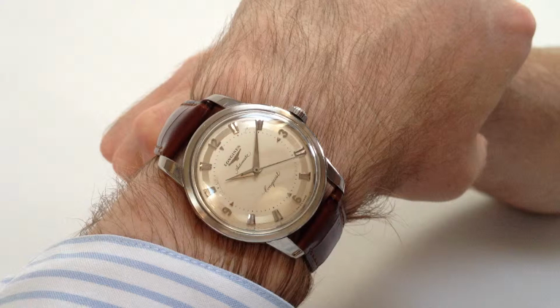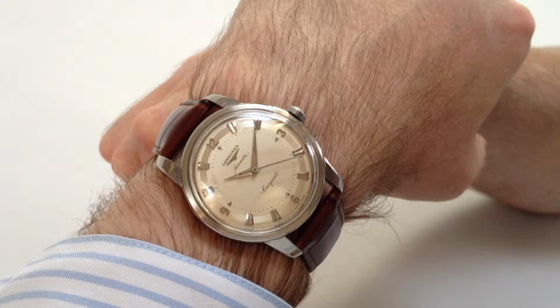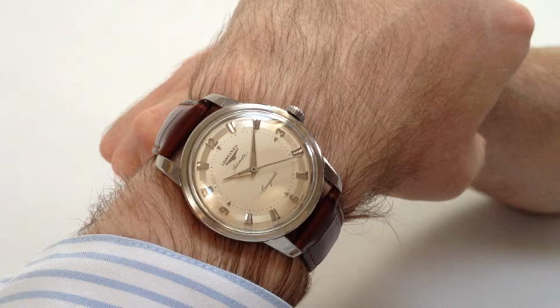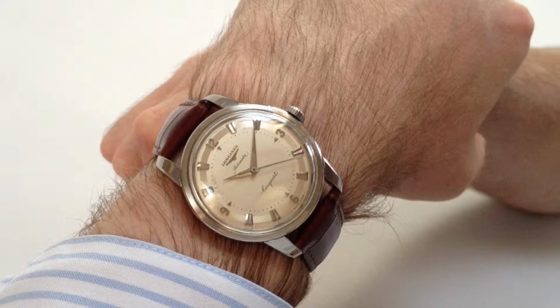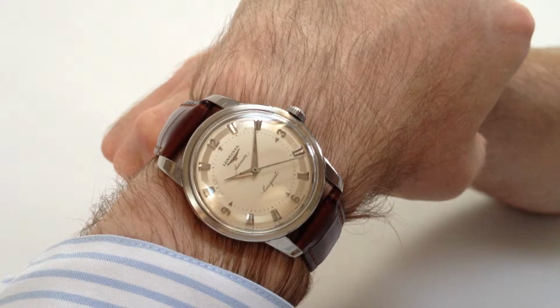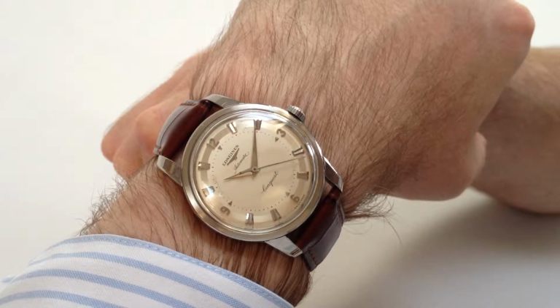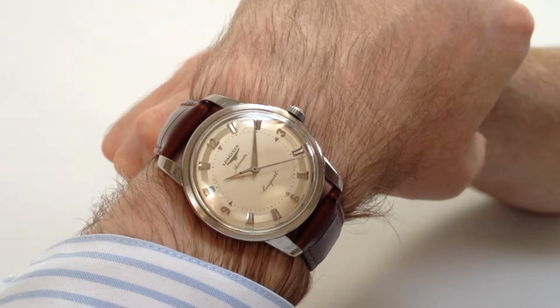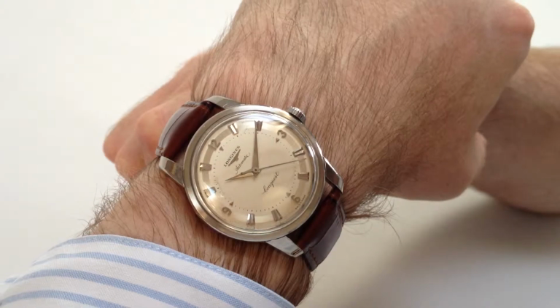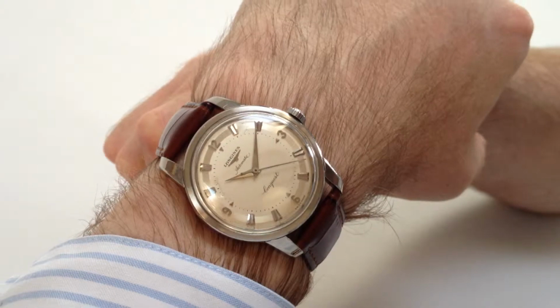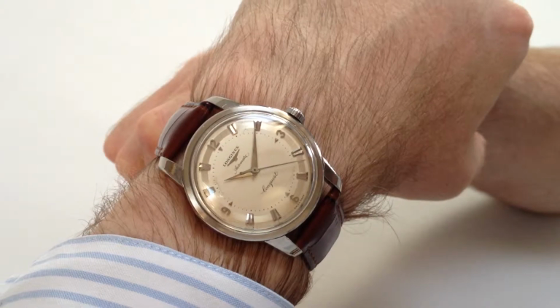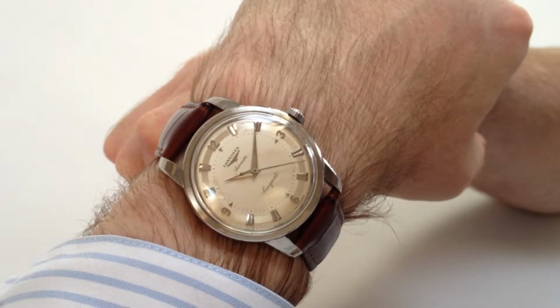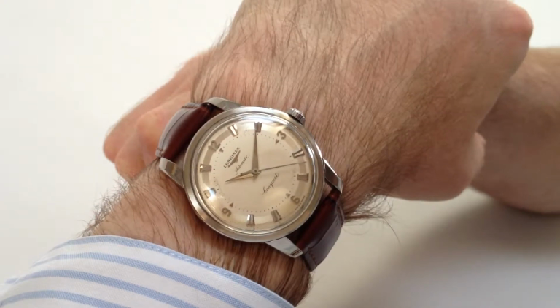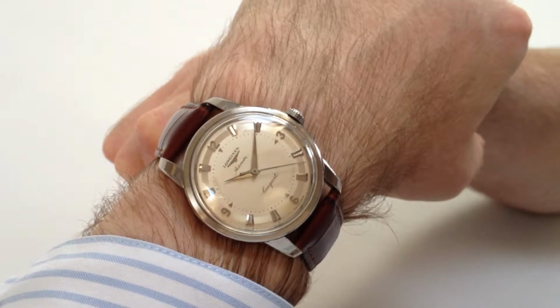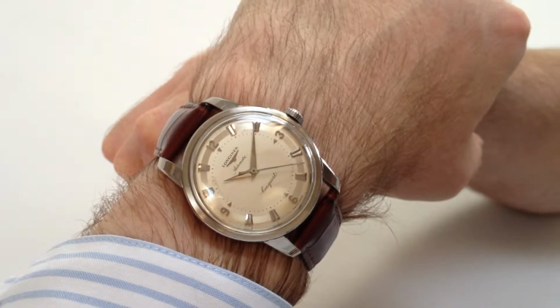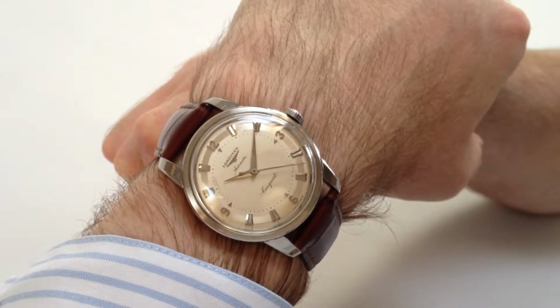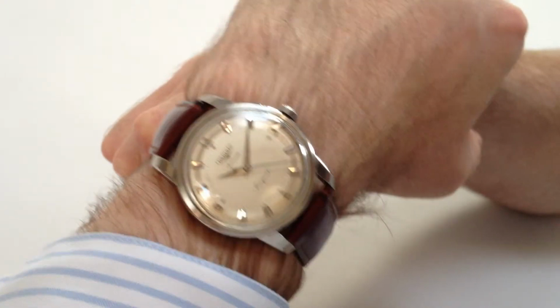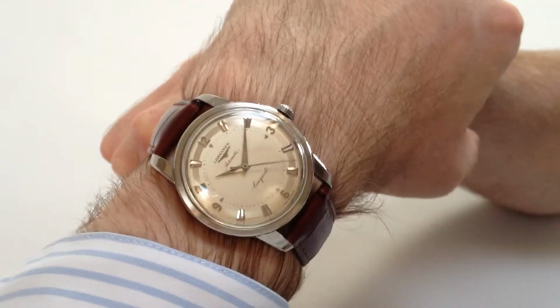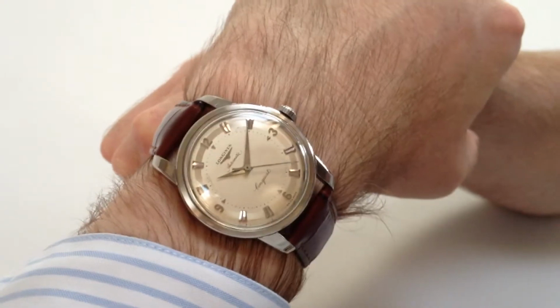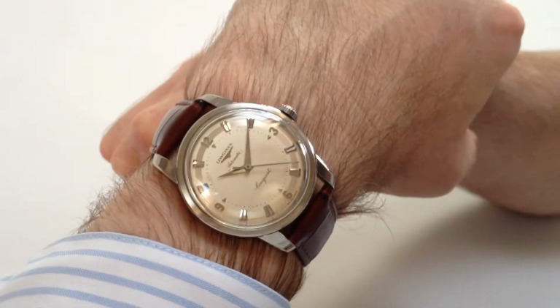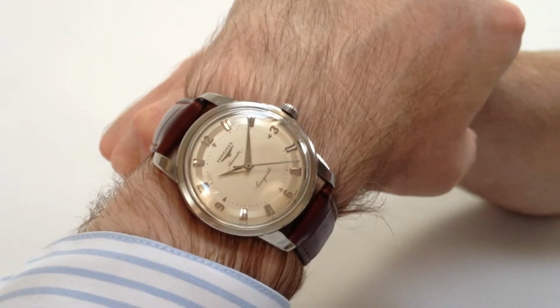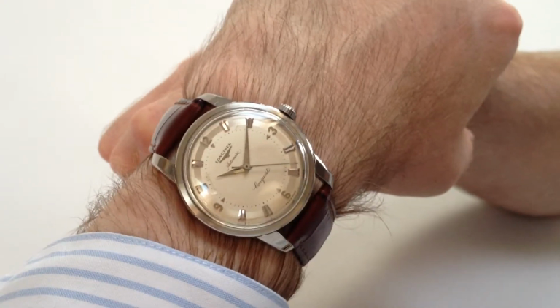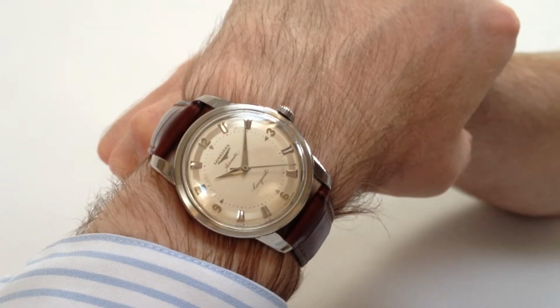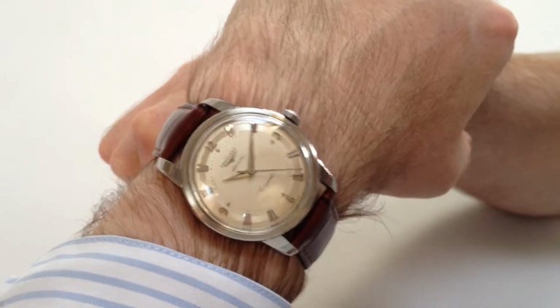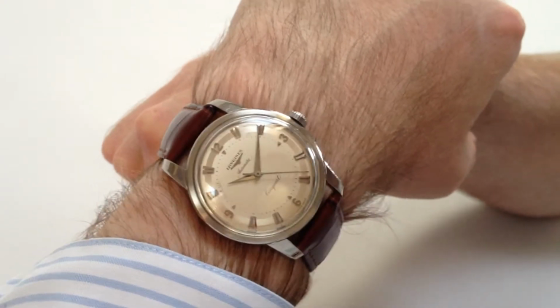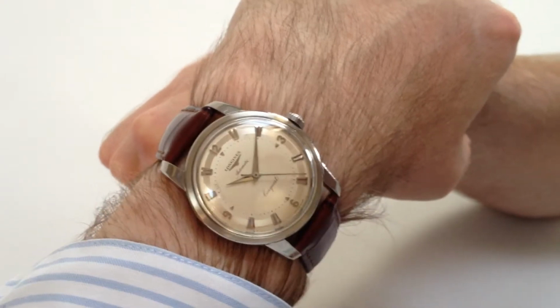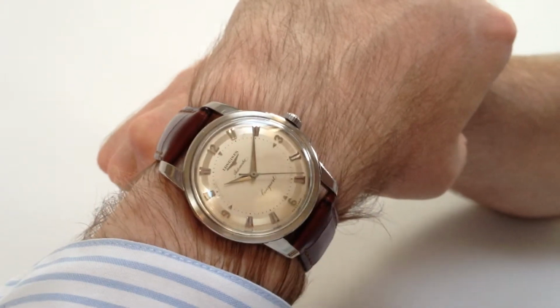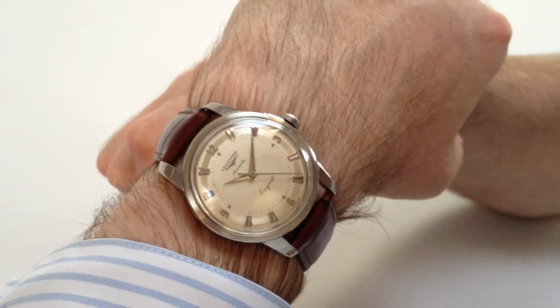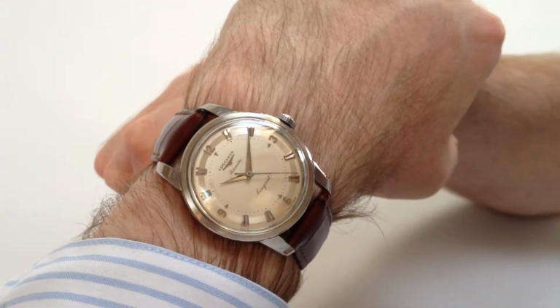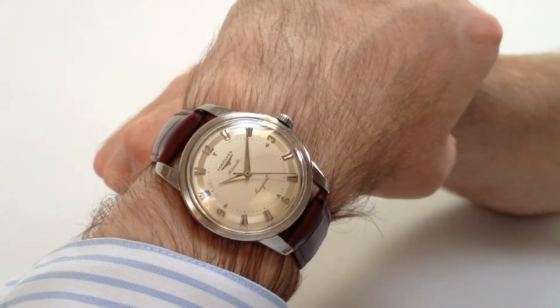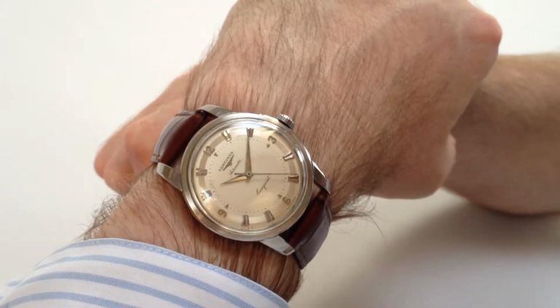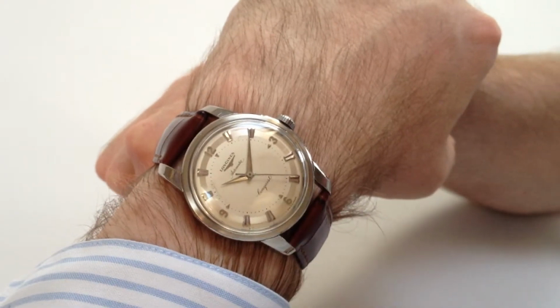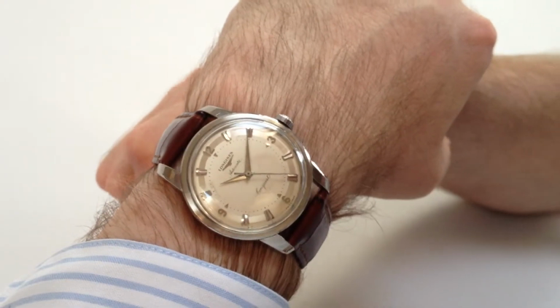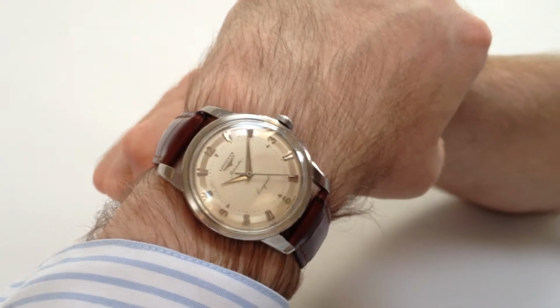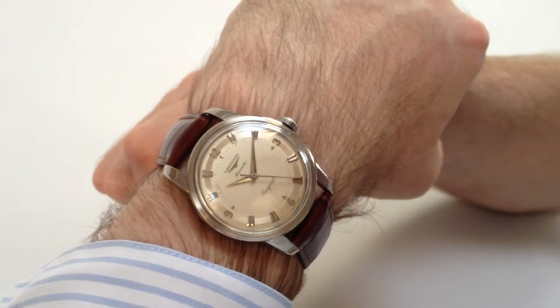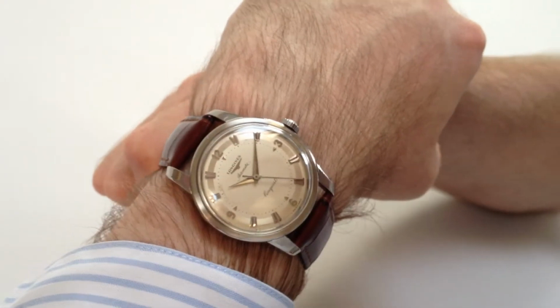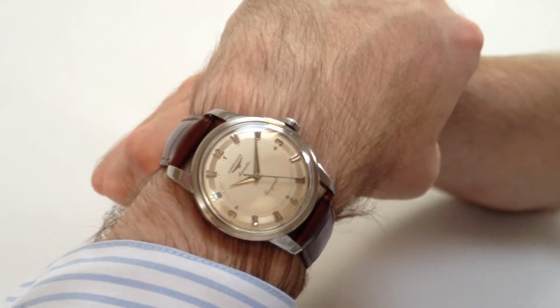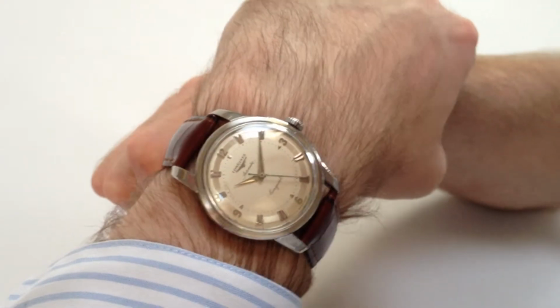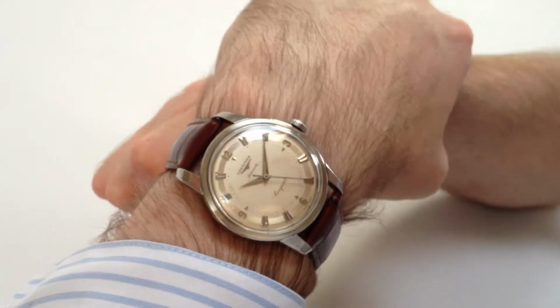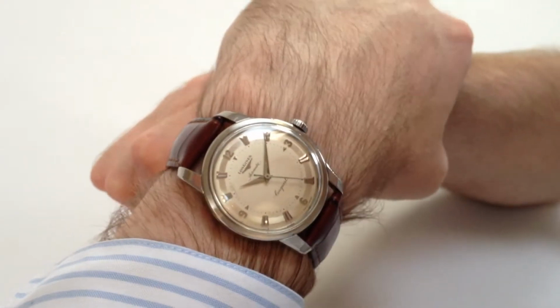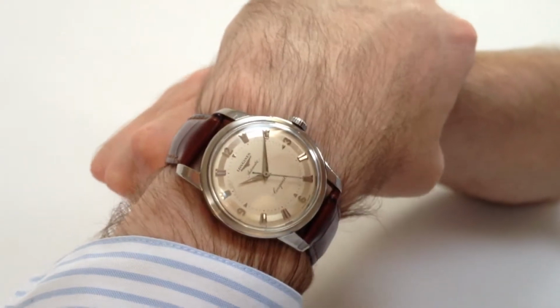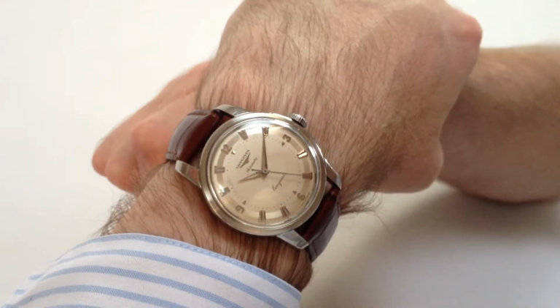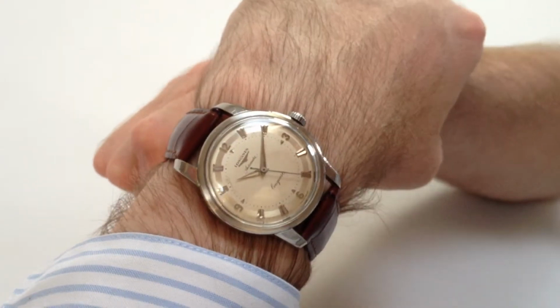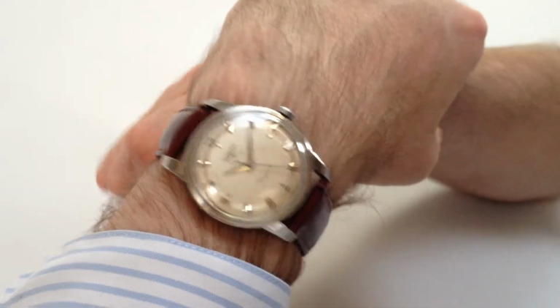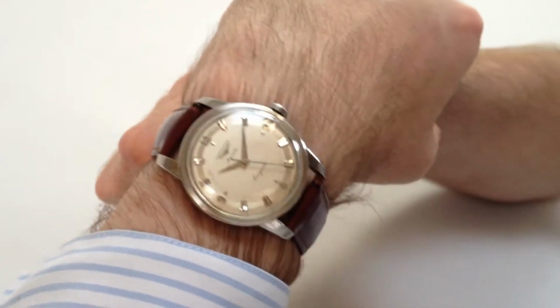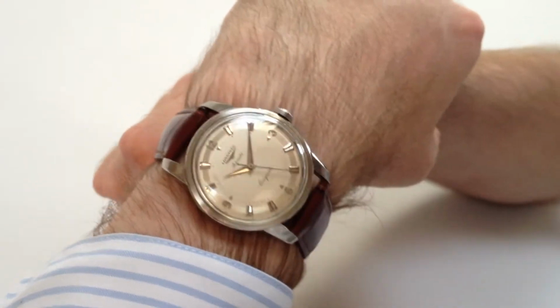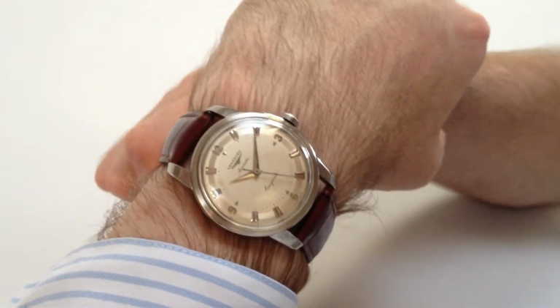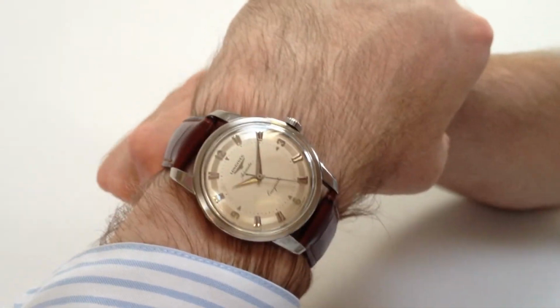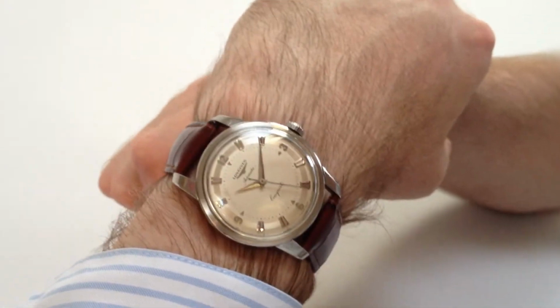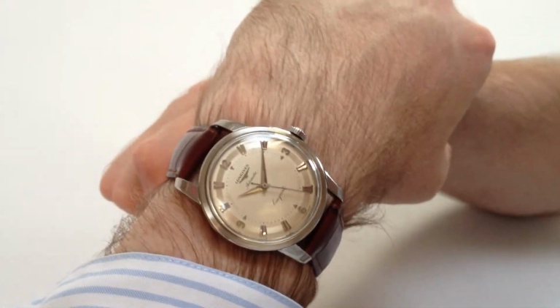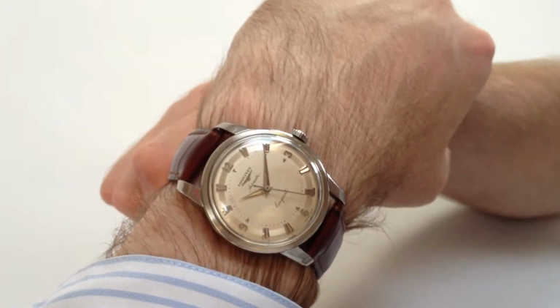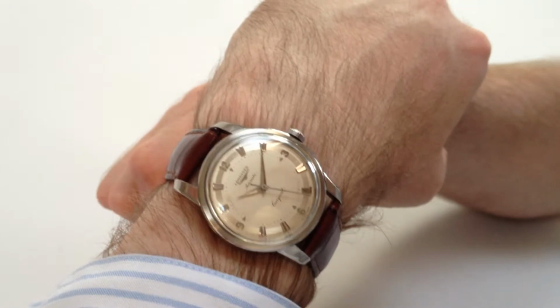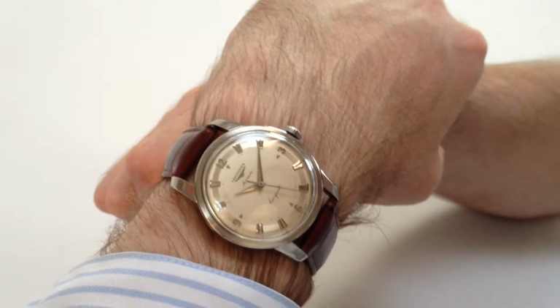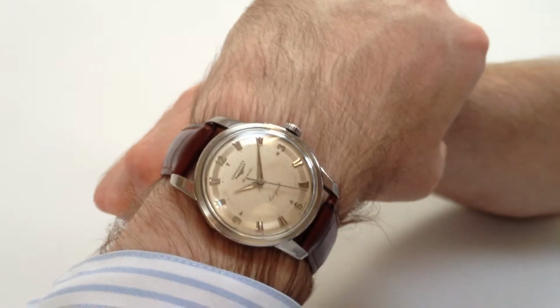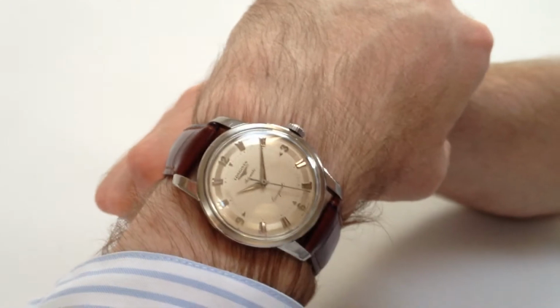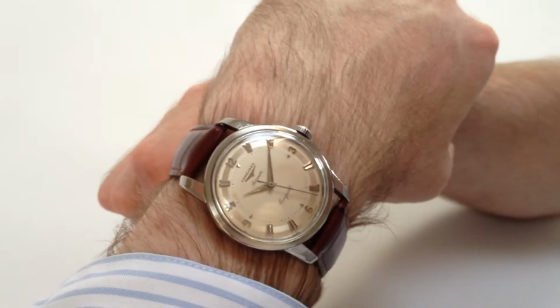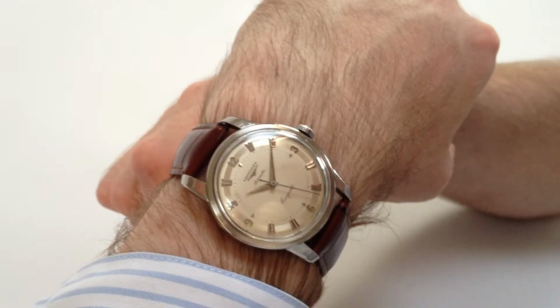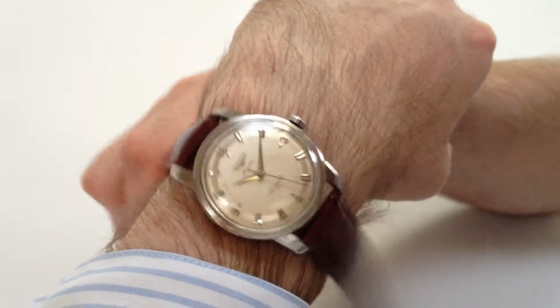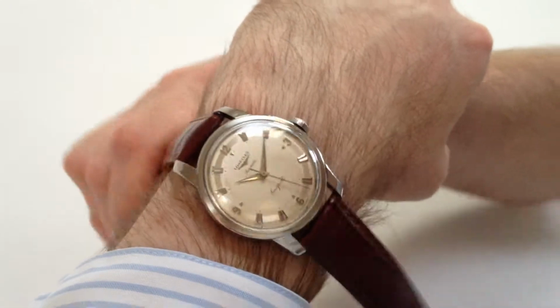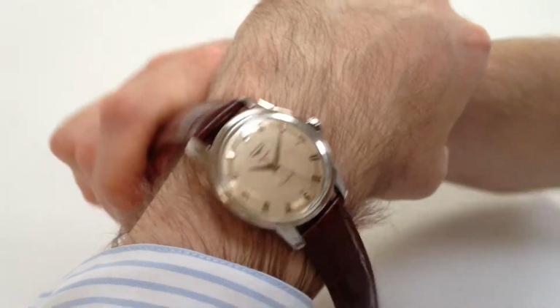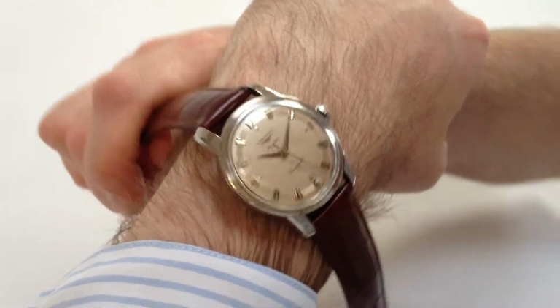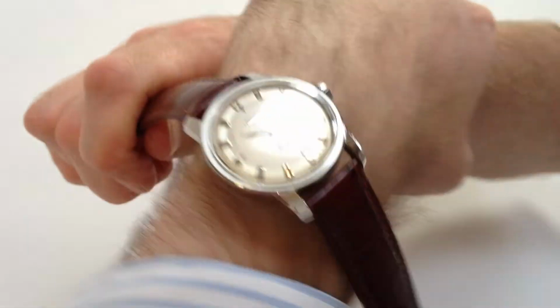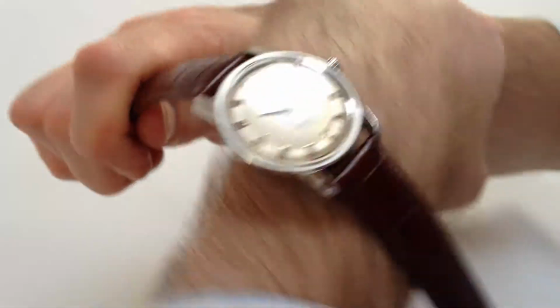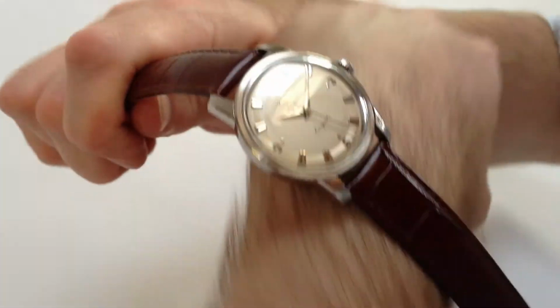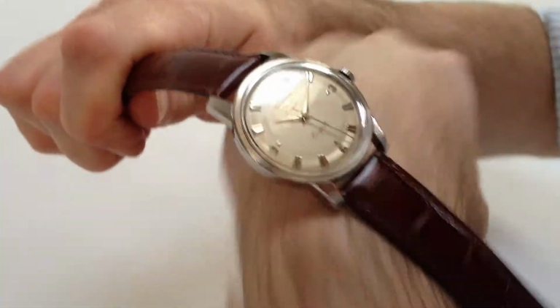This steel Longines Conquest watch dates from circa 1955. It has a rare two-tone and numeral combination dial.